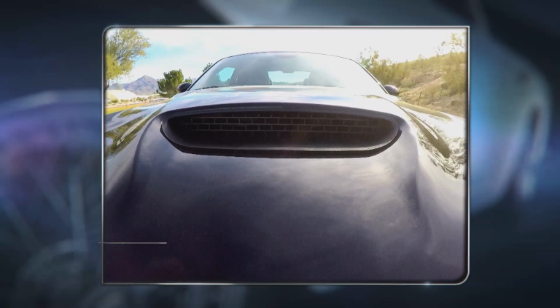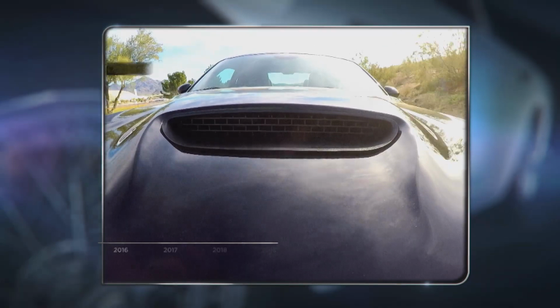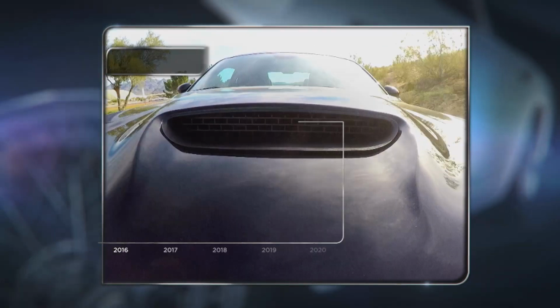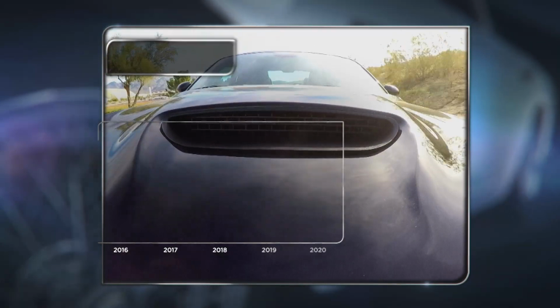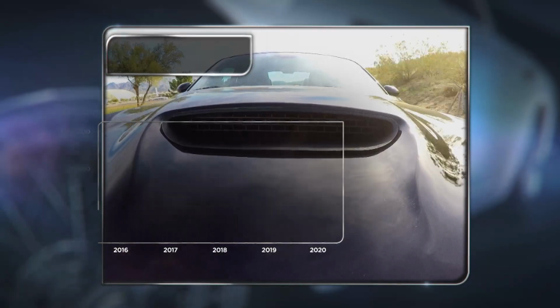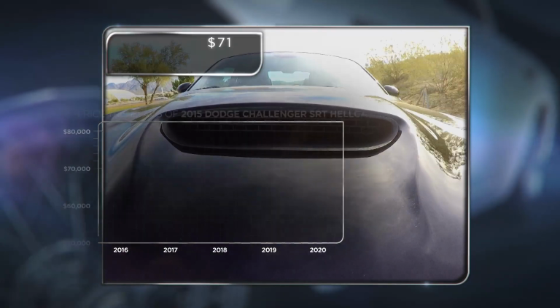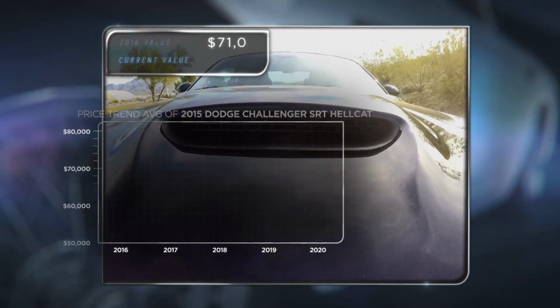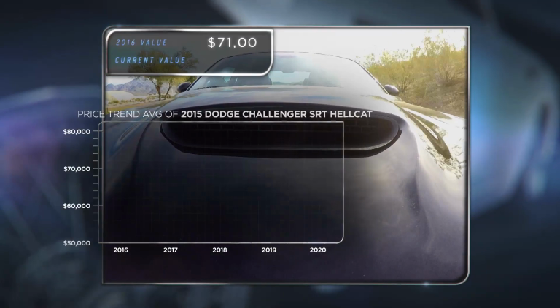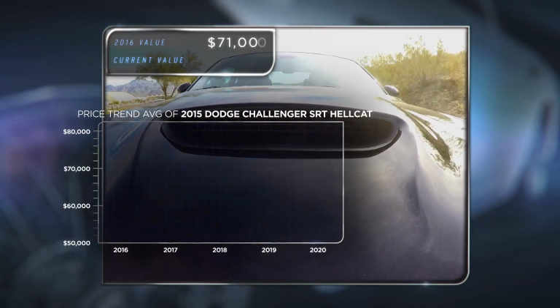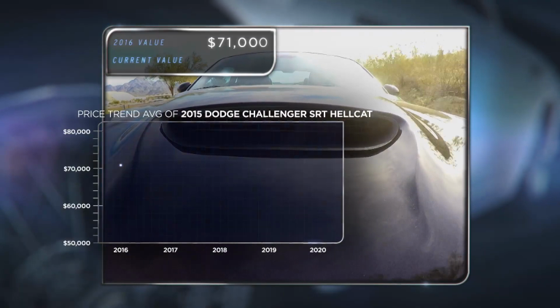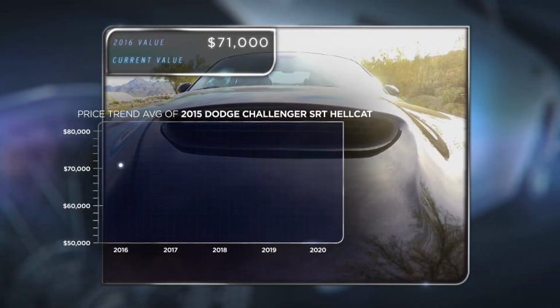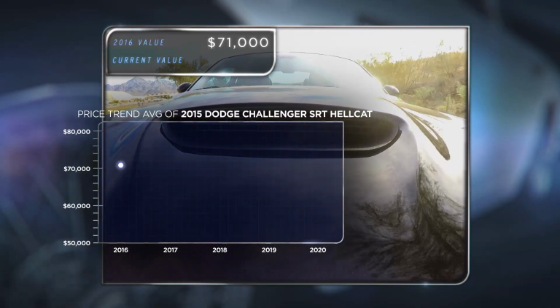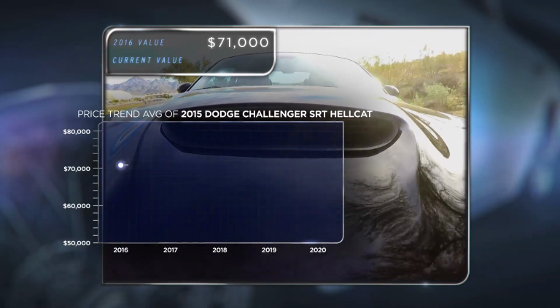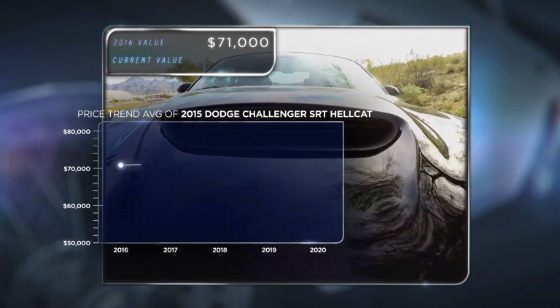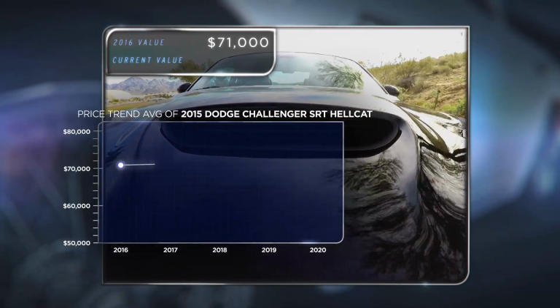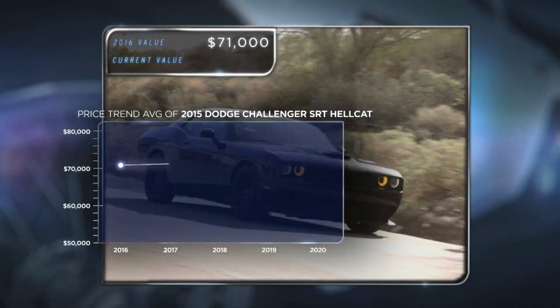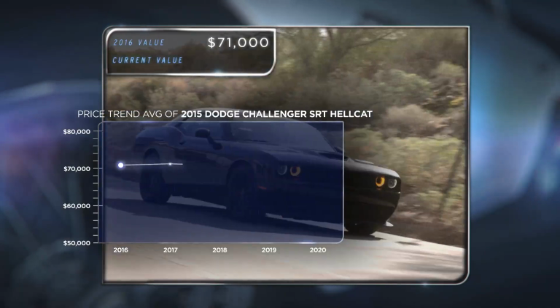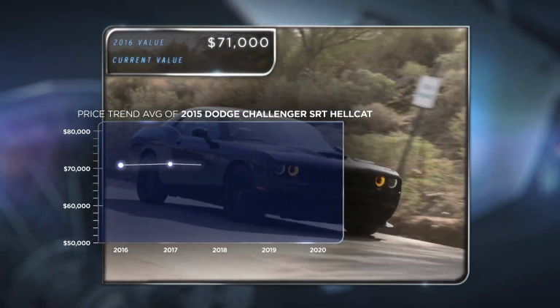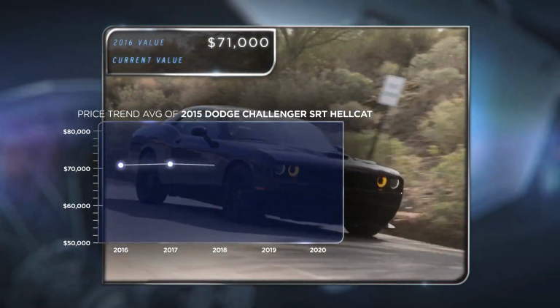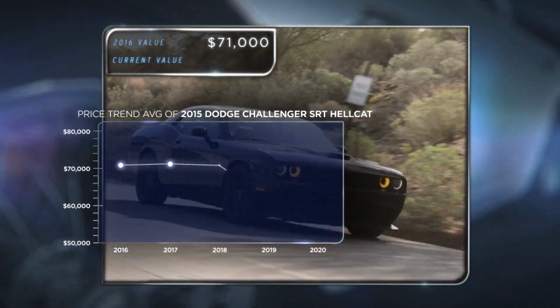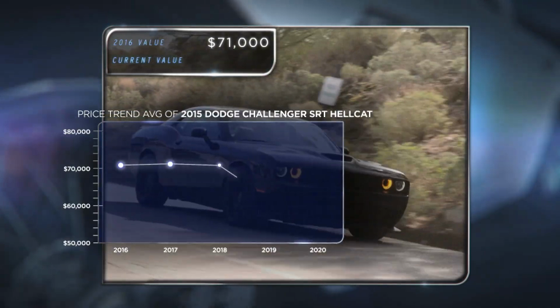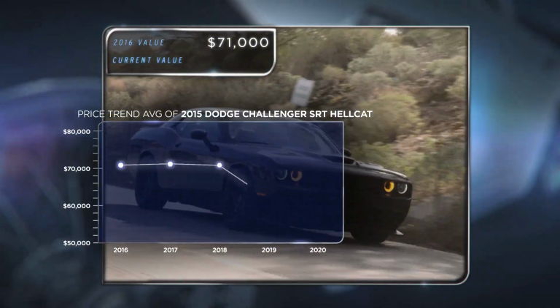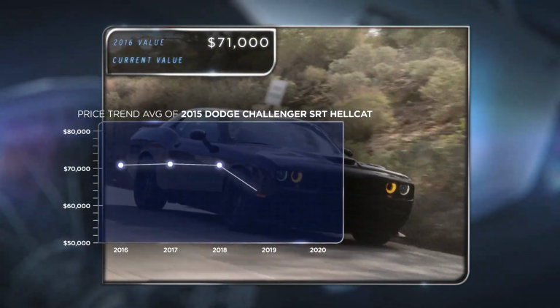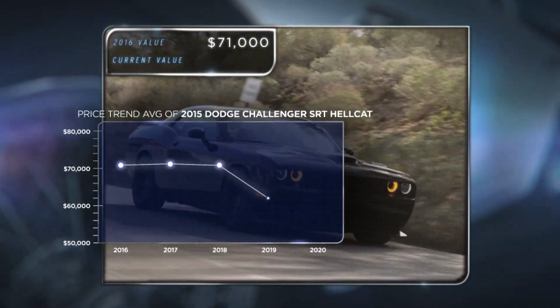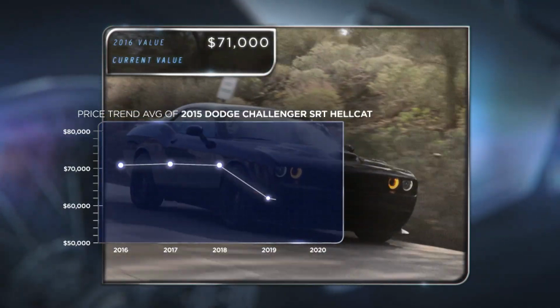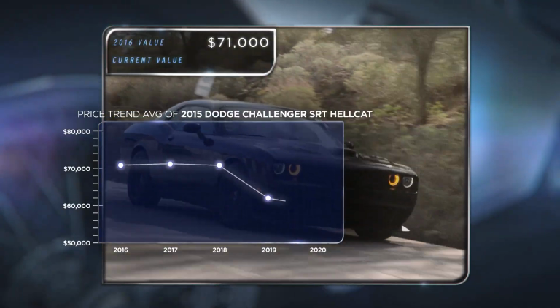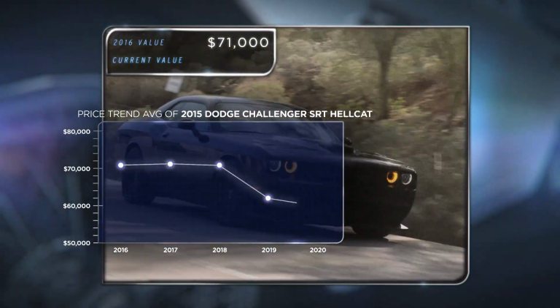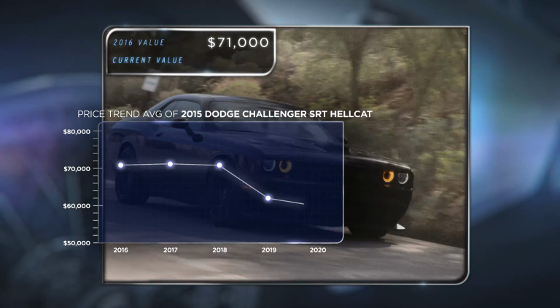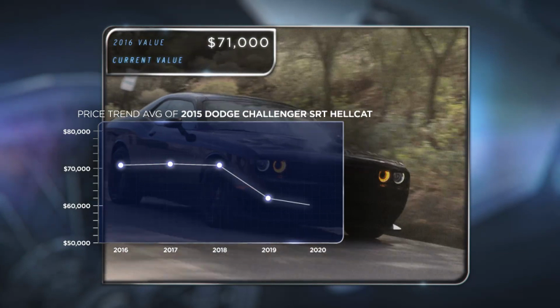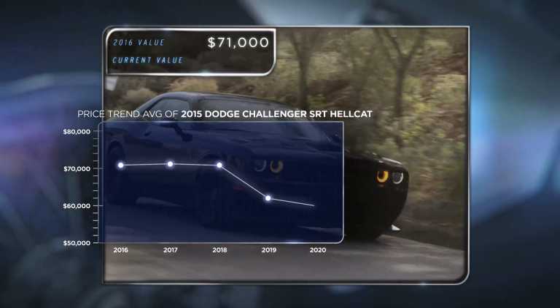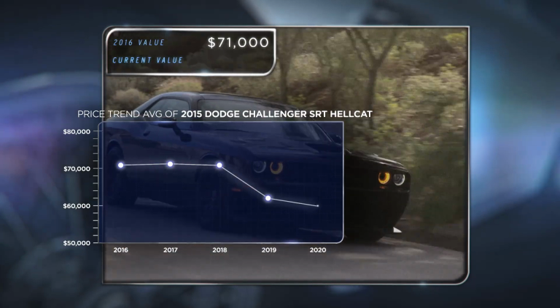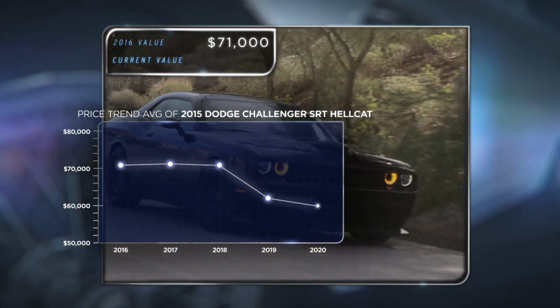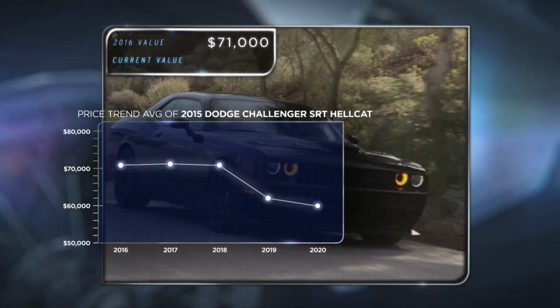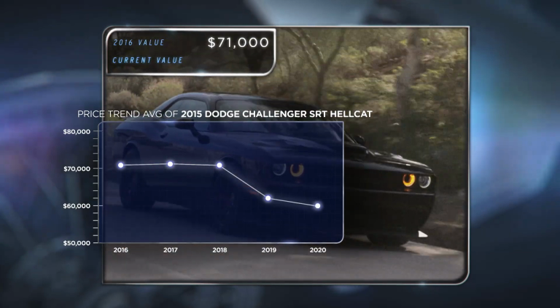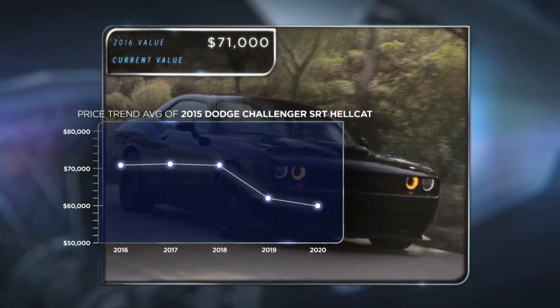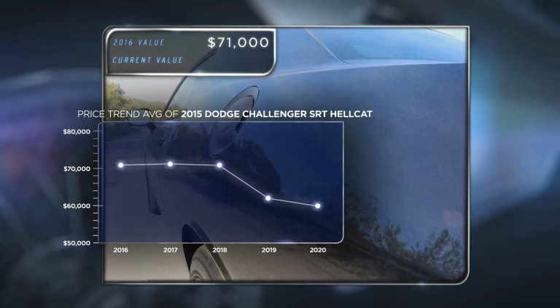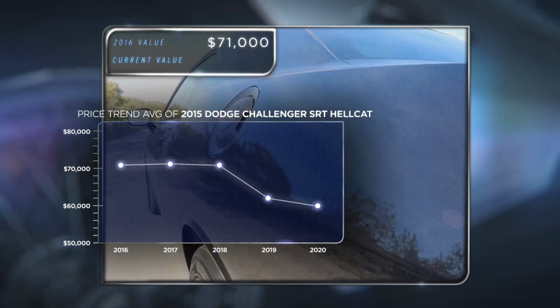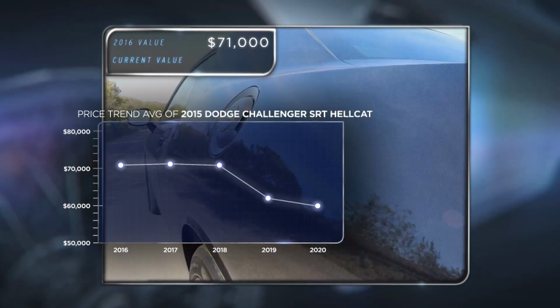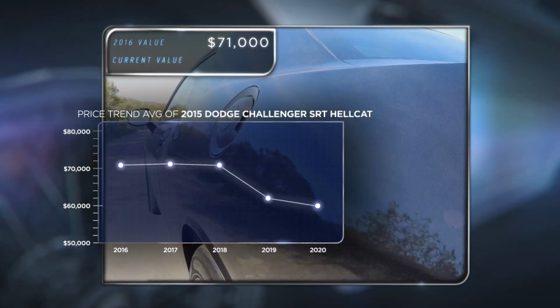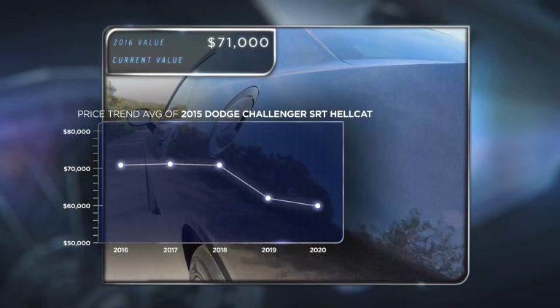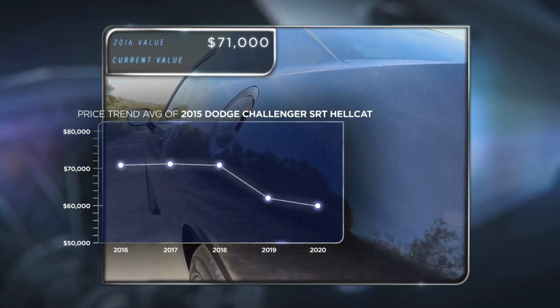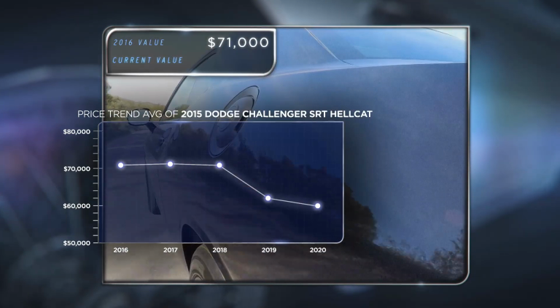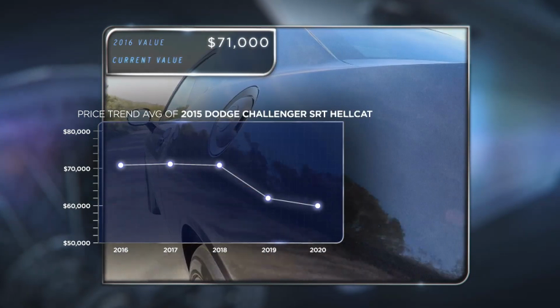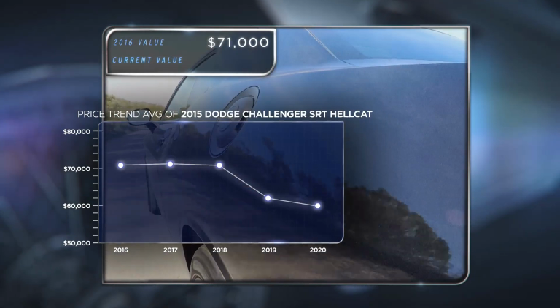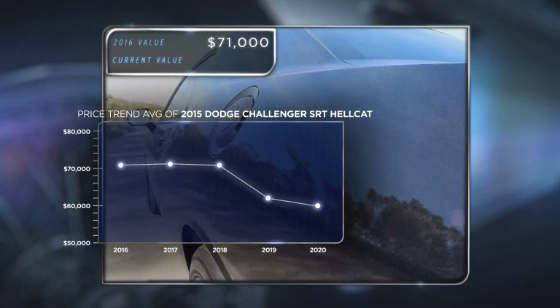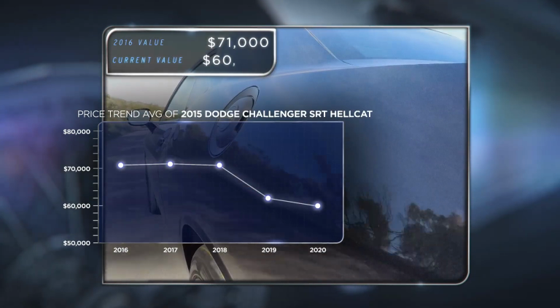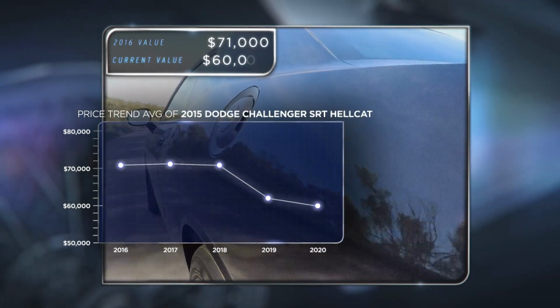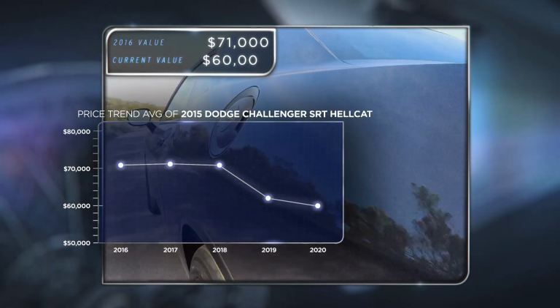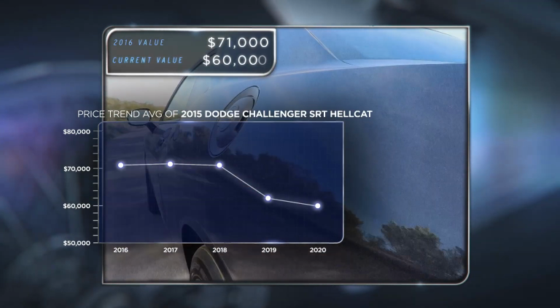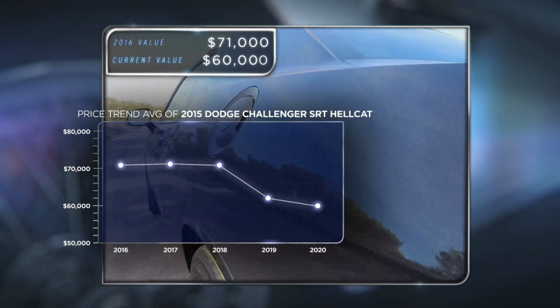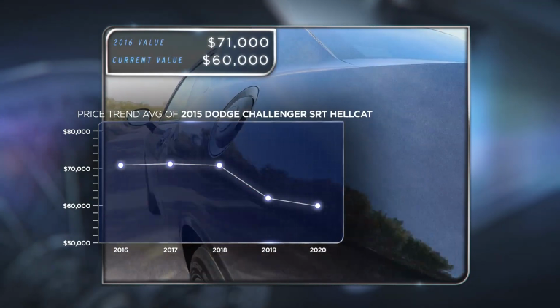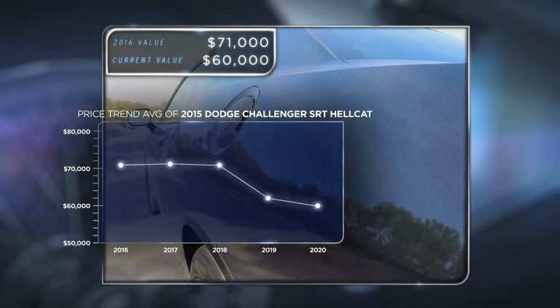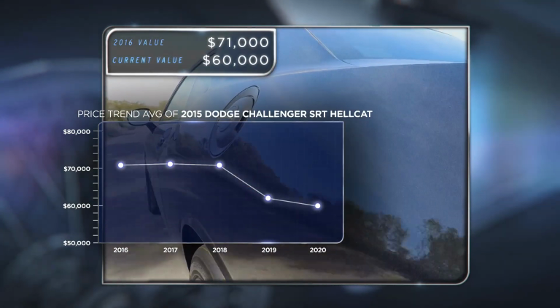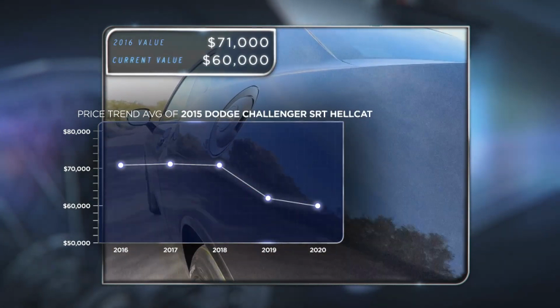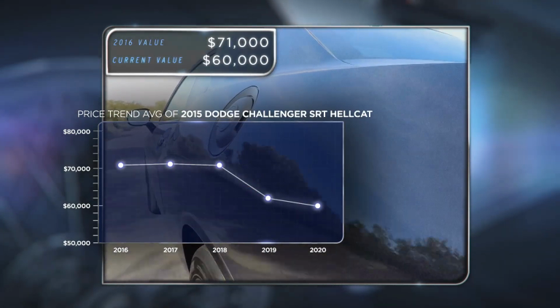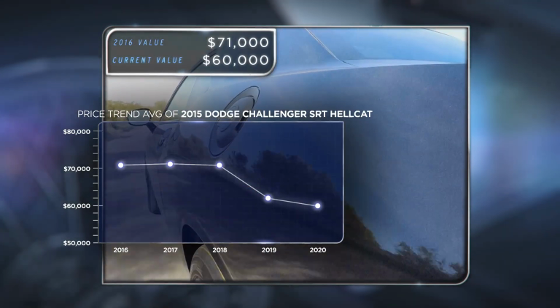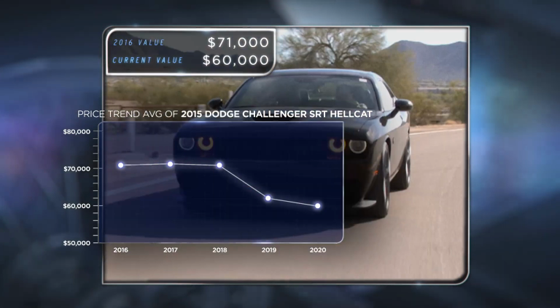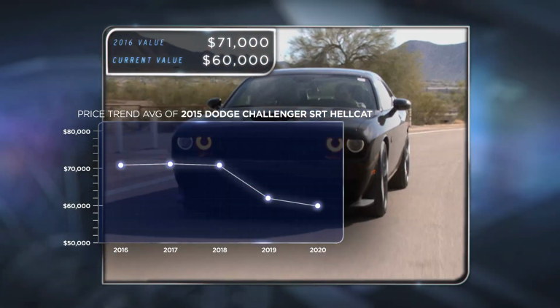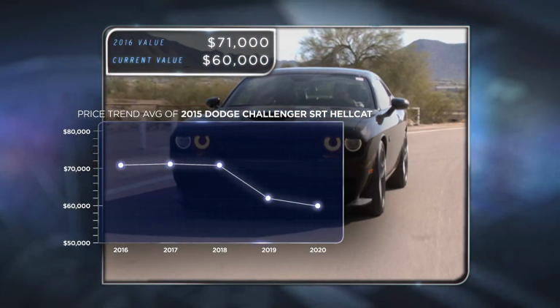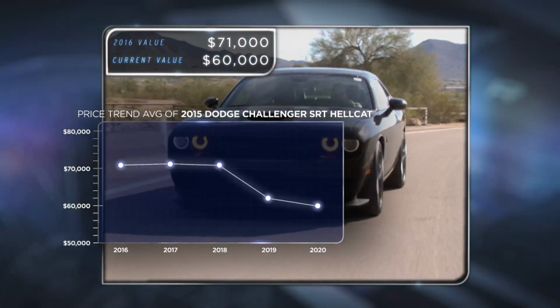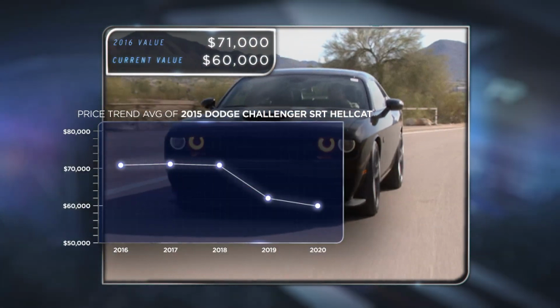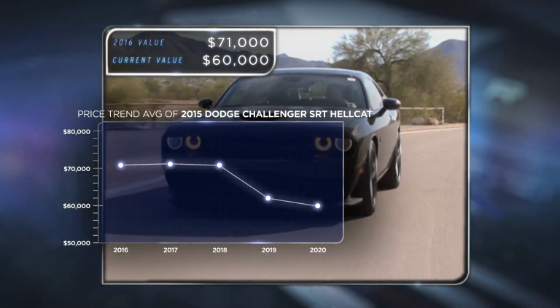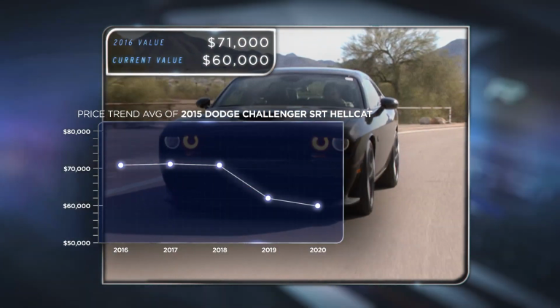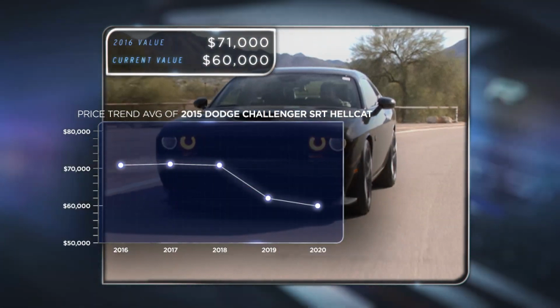The value of a 2015 Hellcat has now dropped below its original MSRP and would be worth $60,000 today.